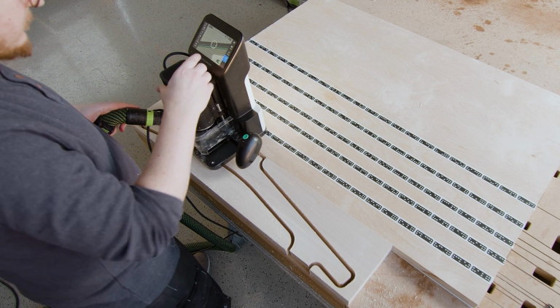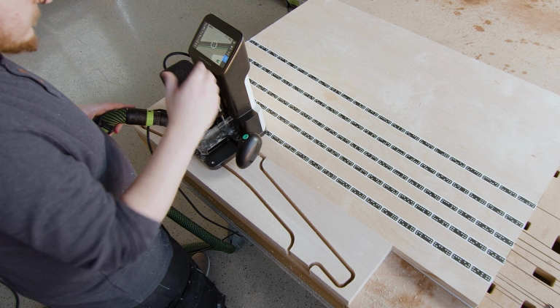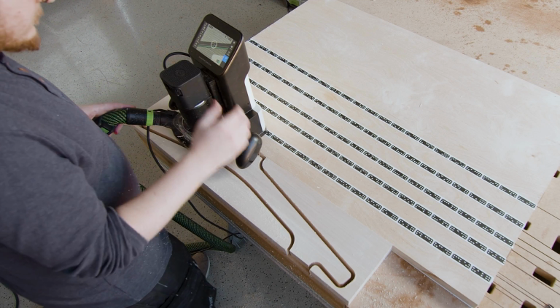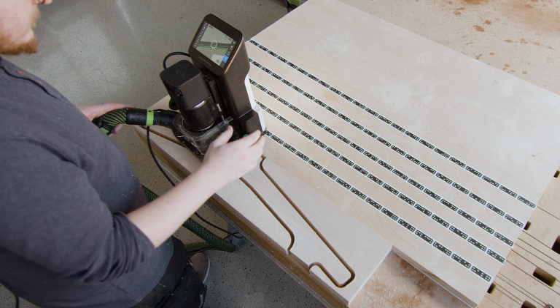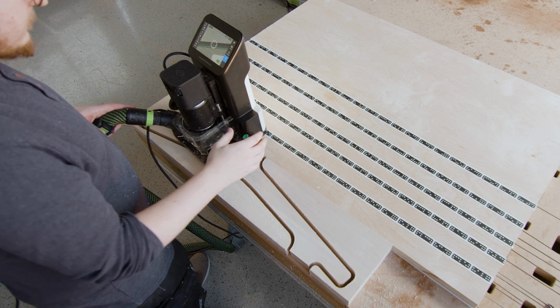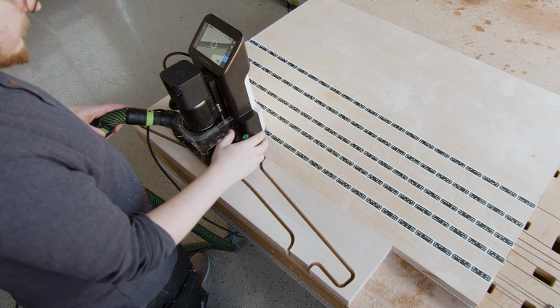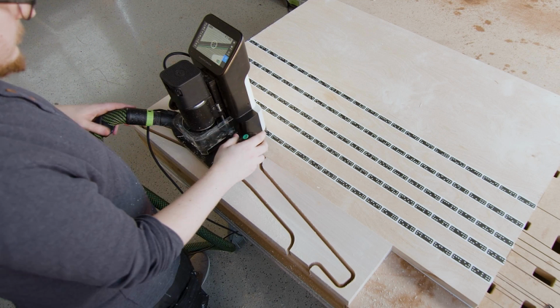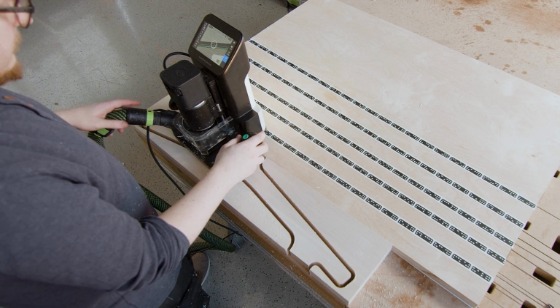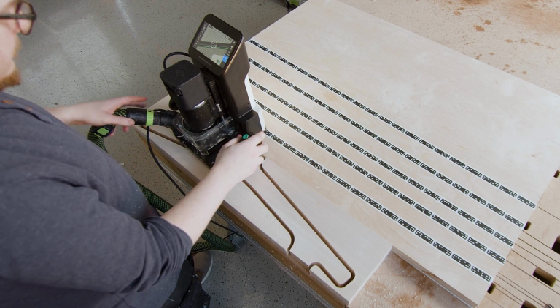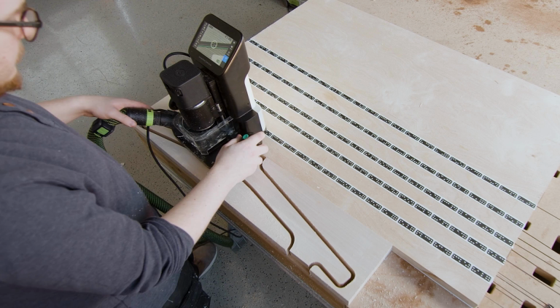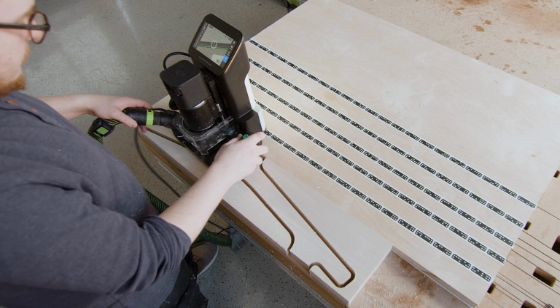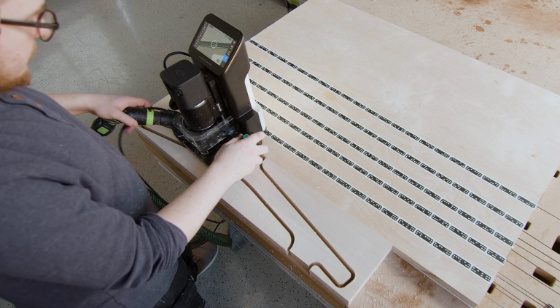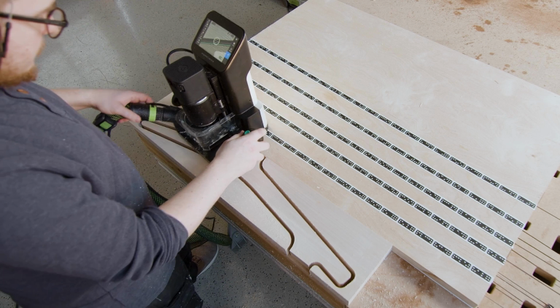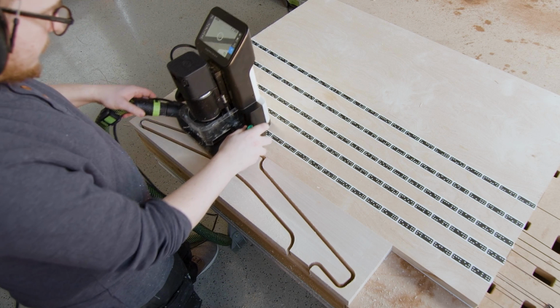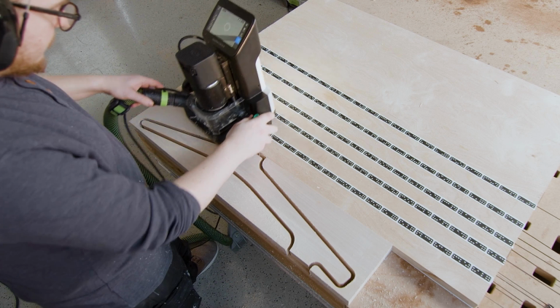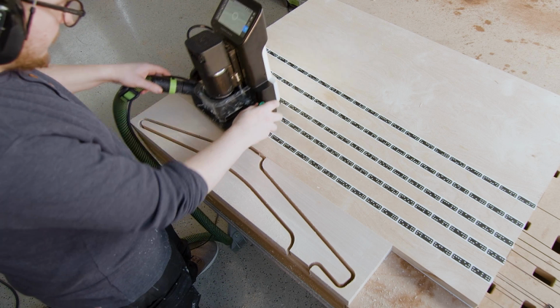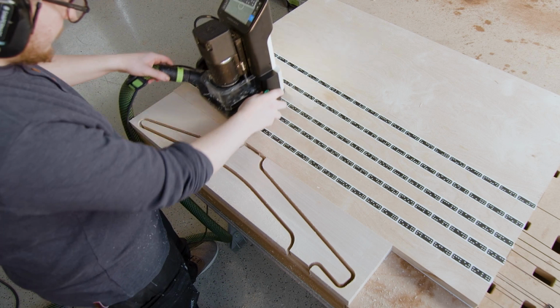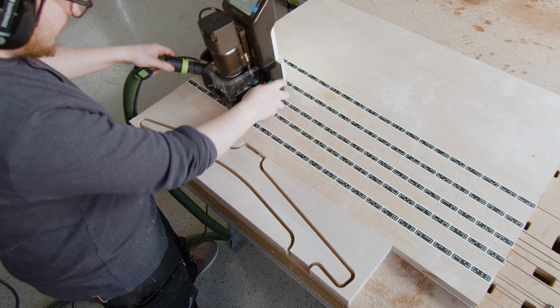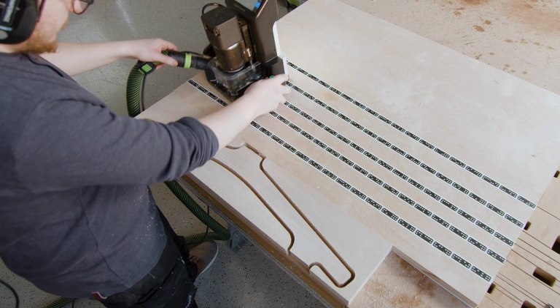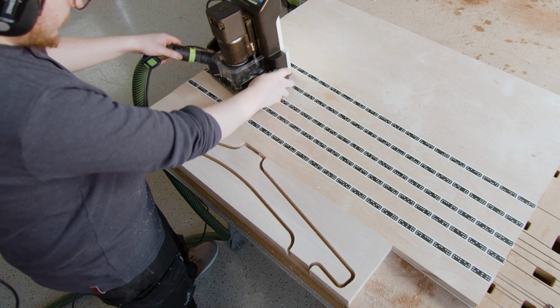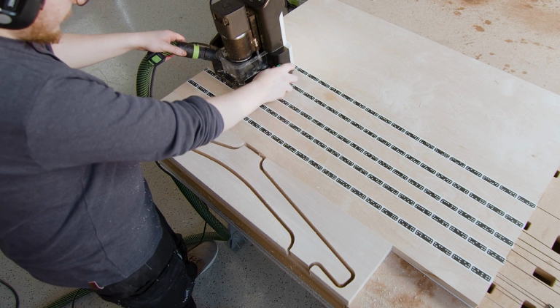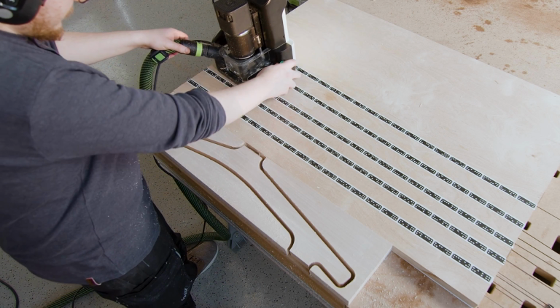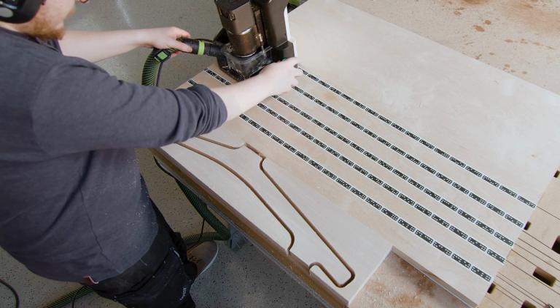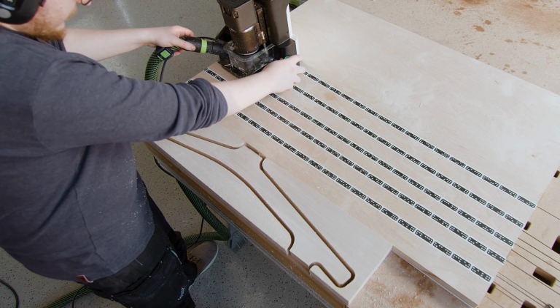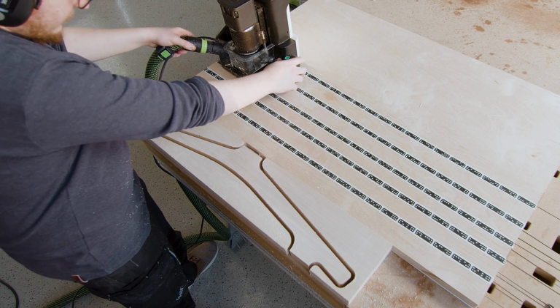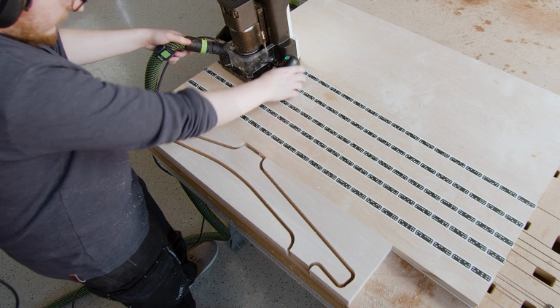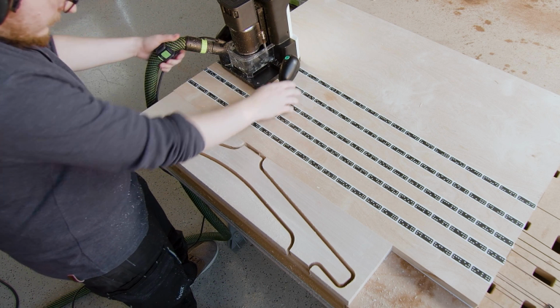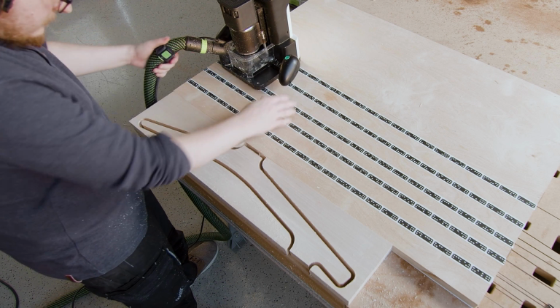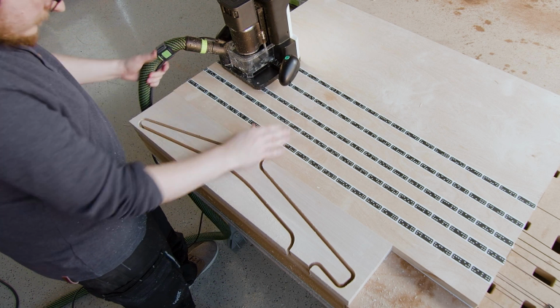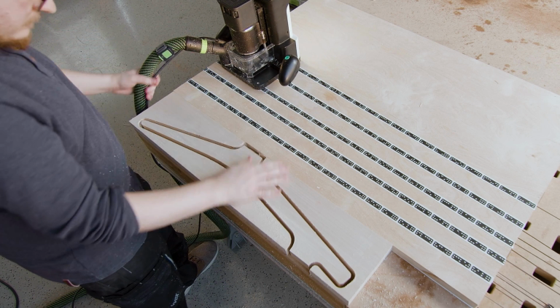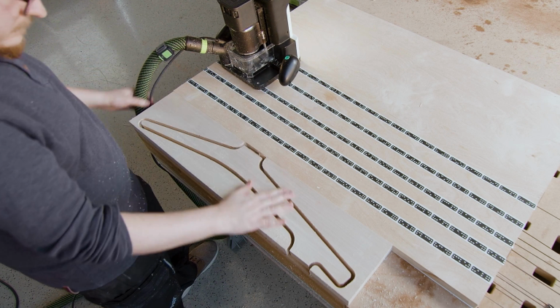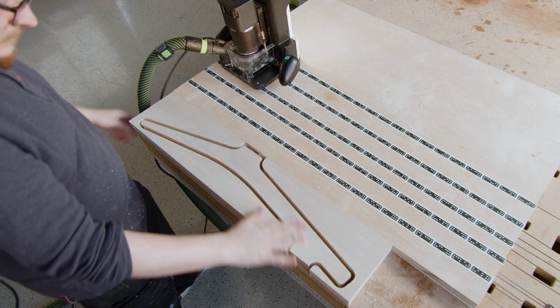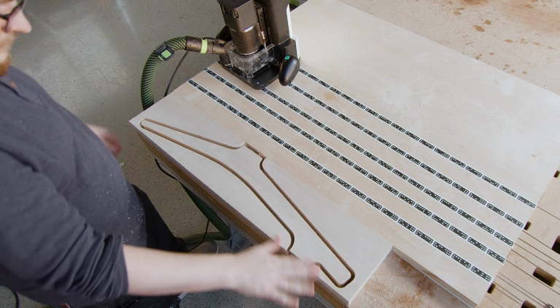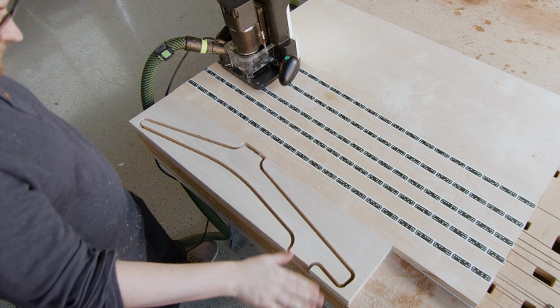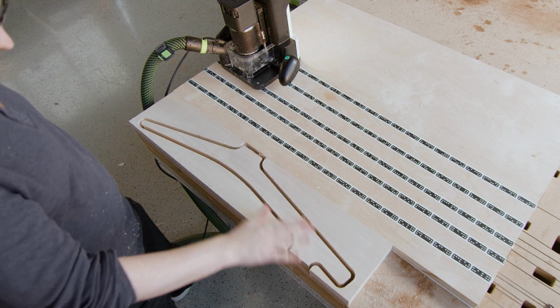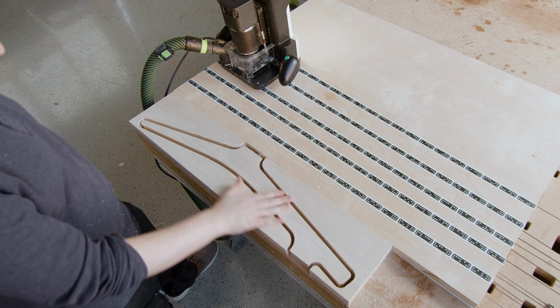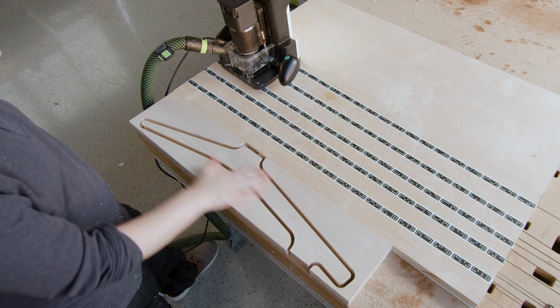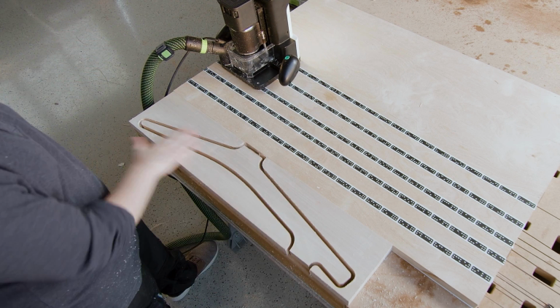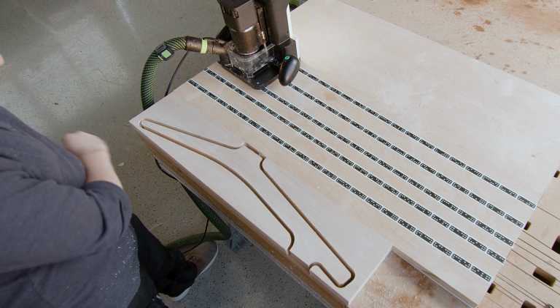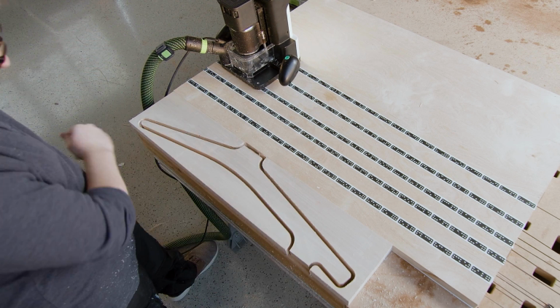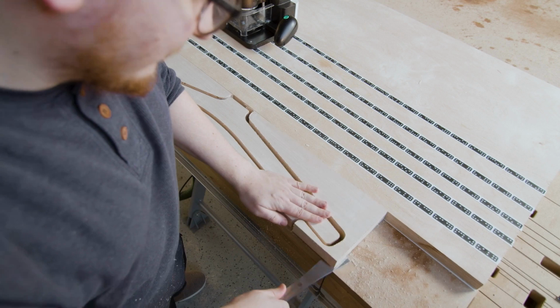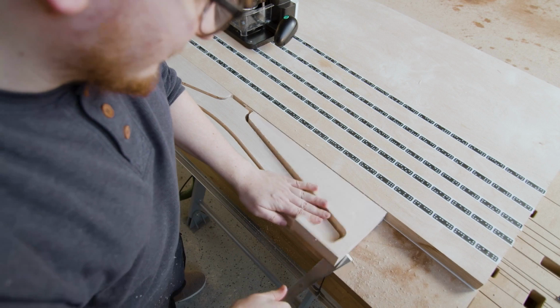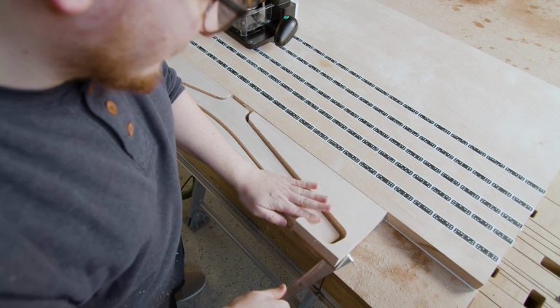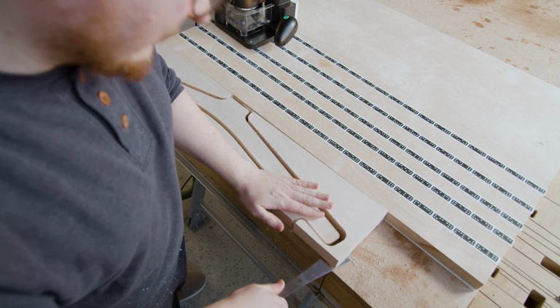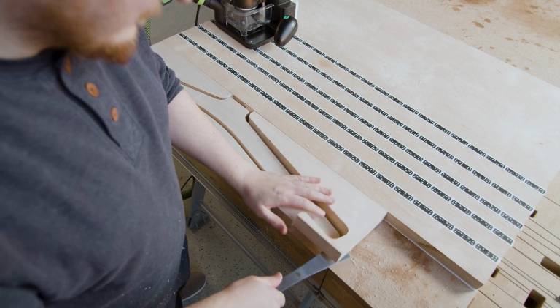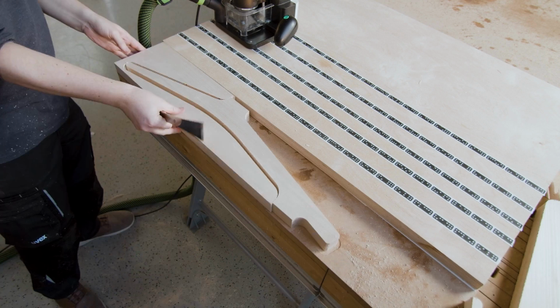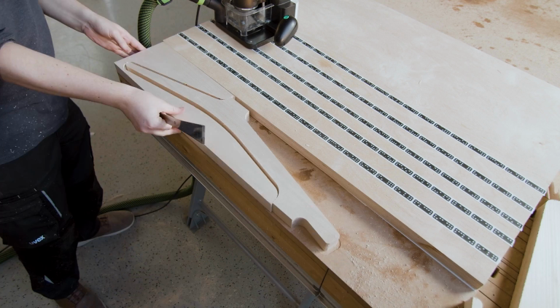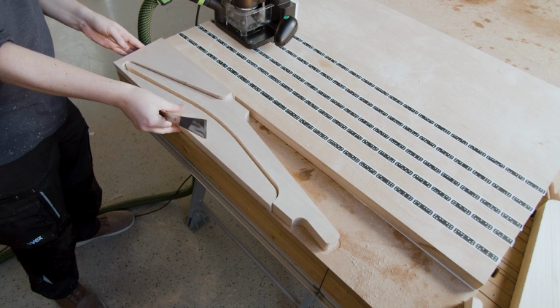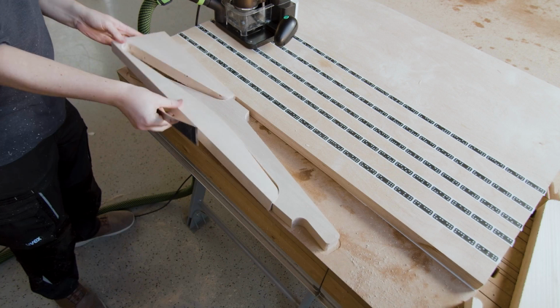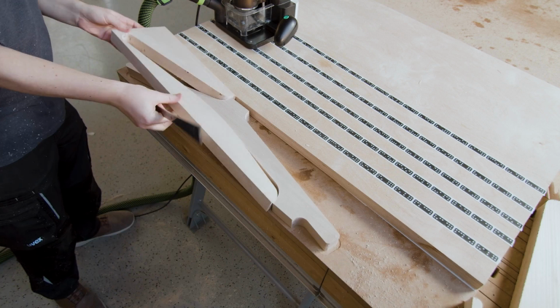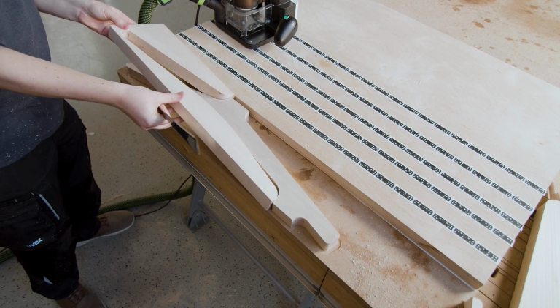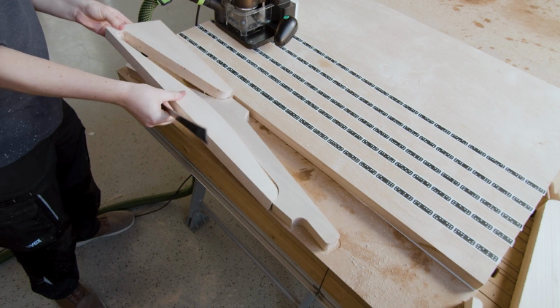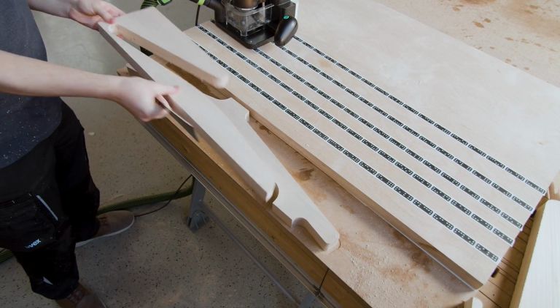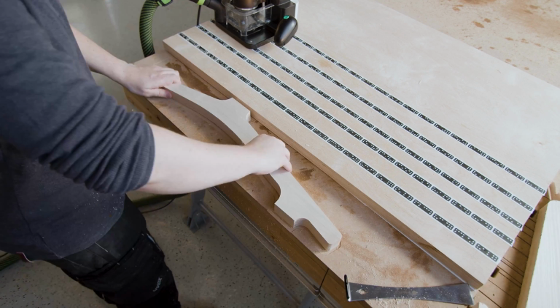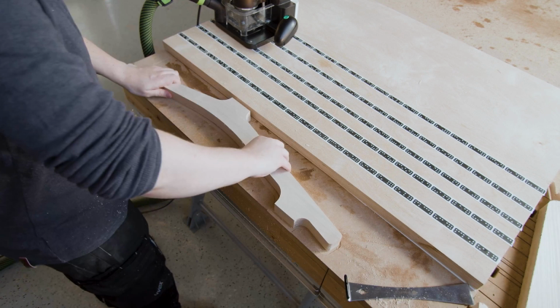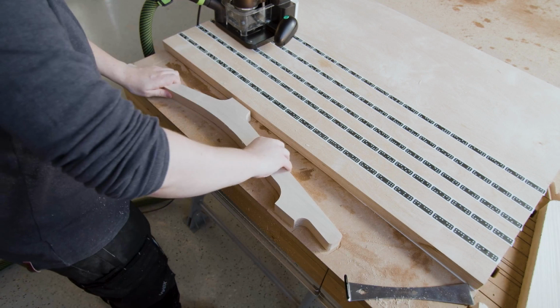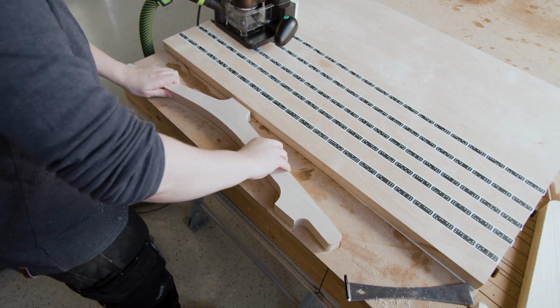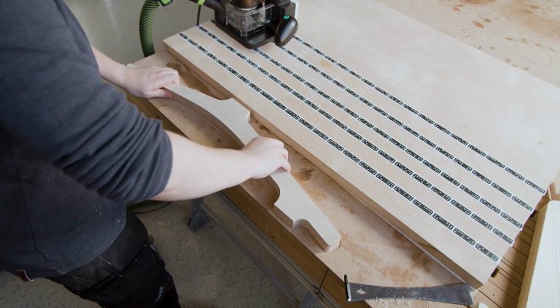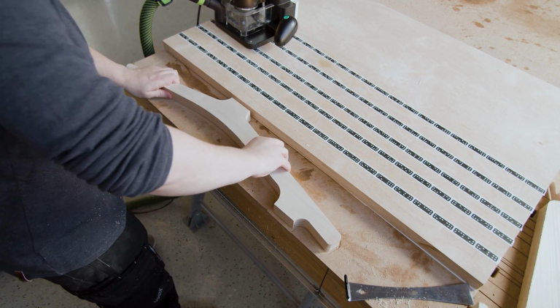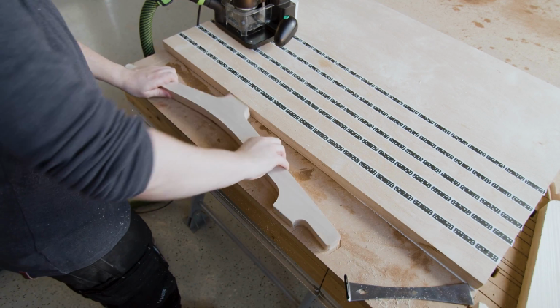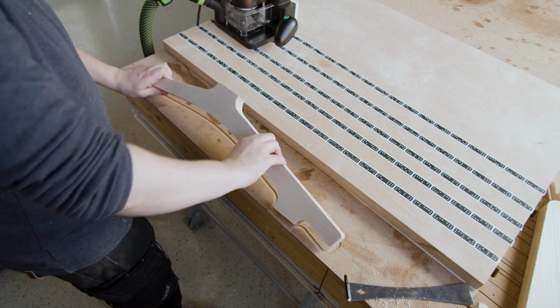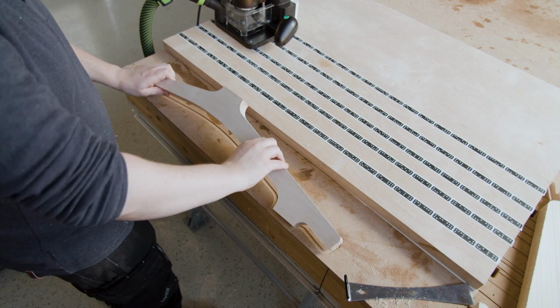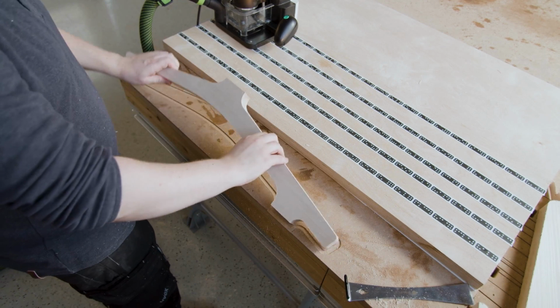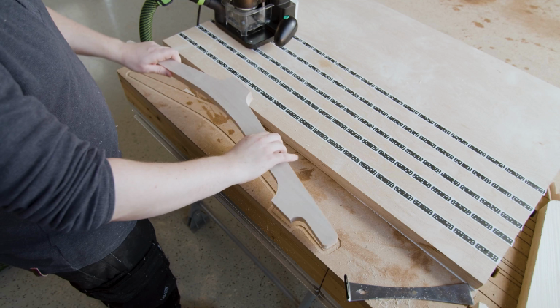This same process applies whether you're cutting horizontally or vertically, or using one of Origin's fixtures, like workstation or plate.